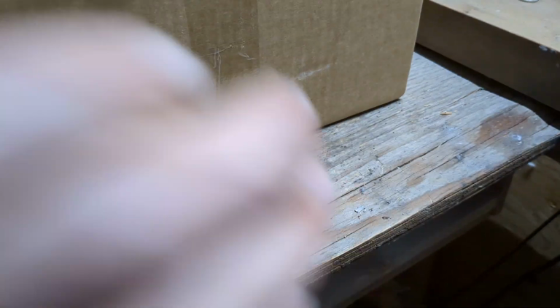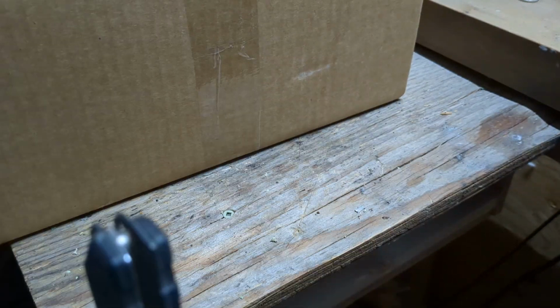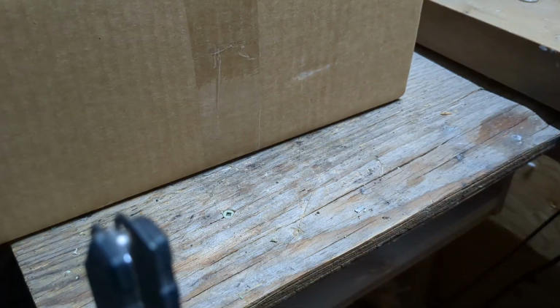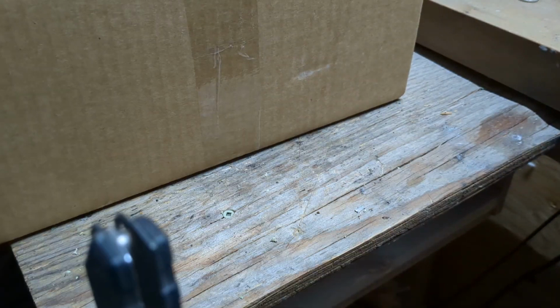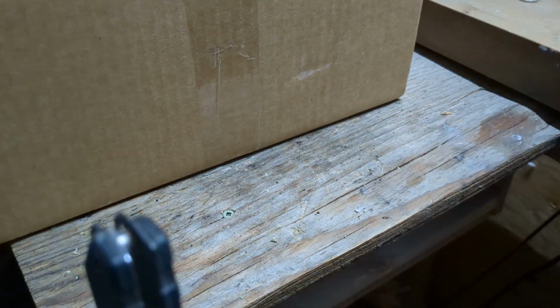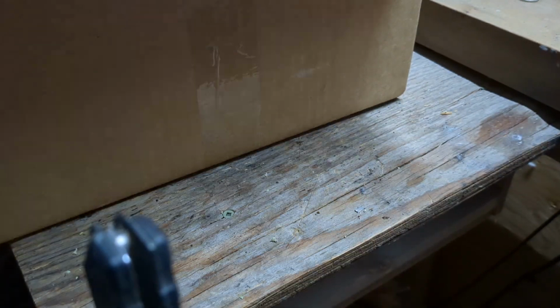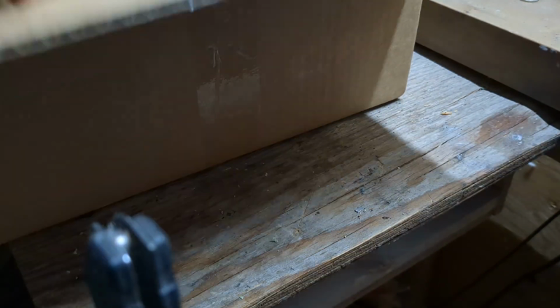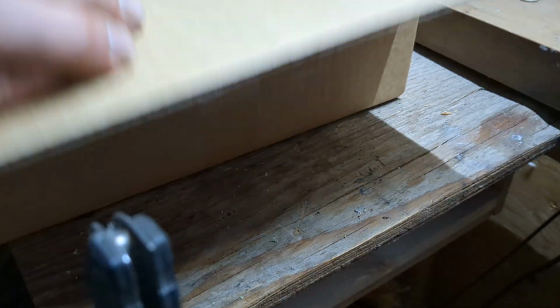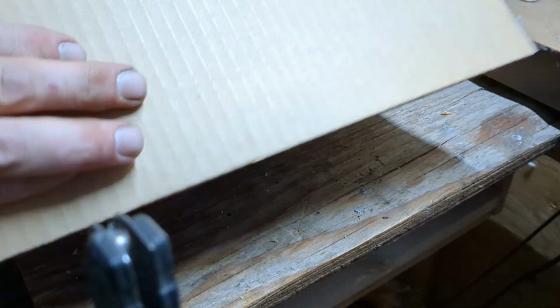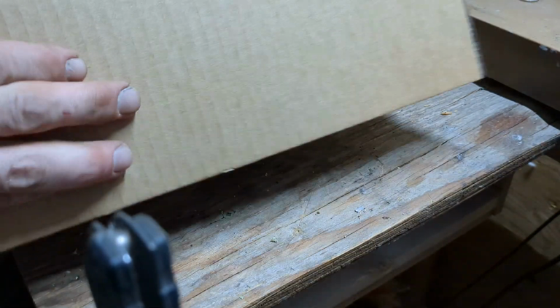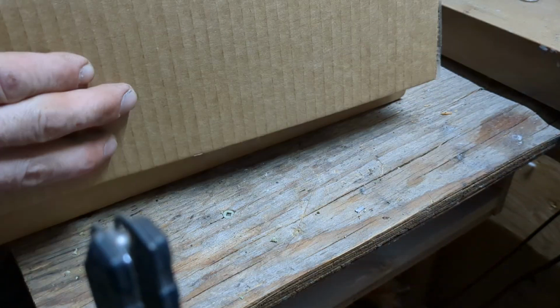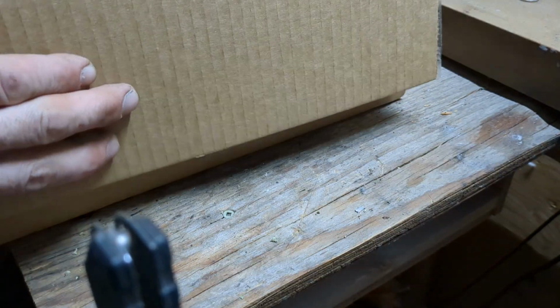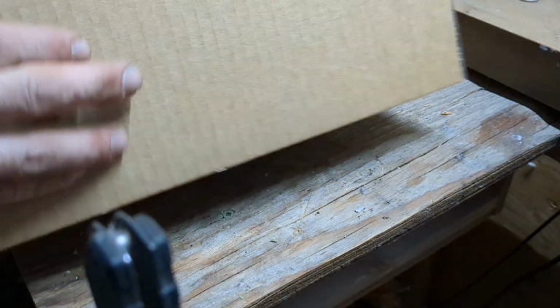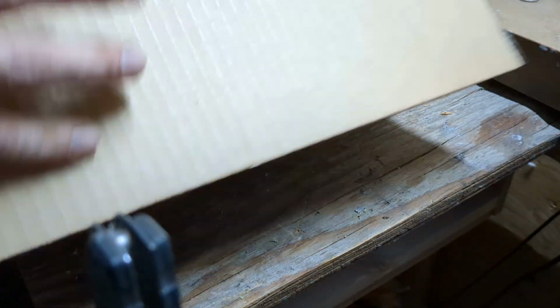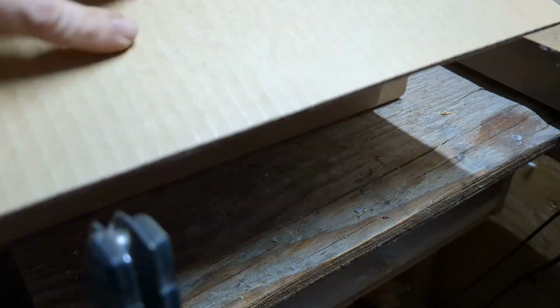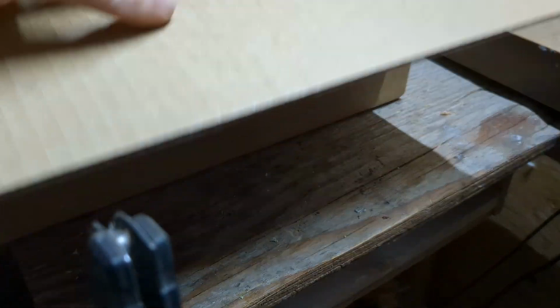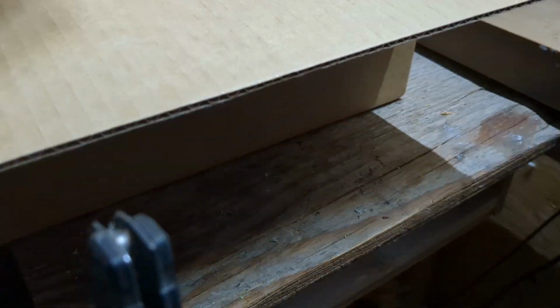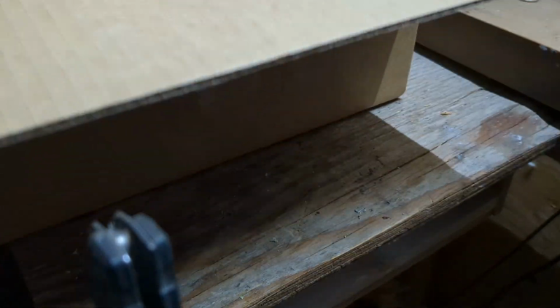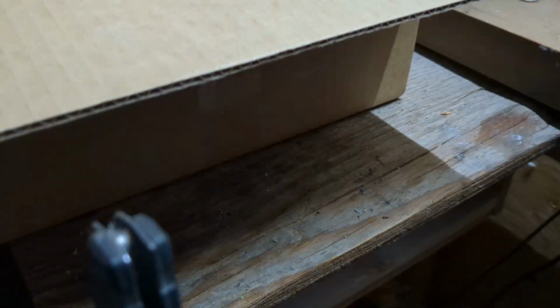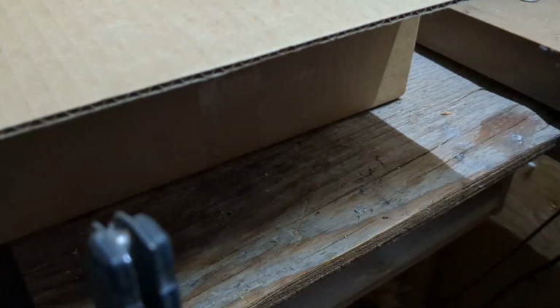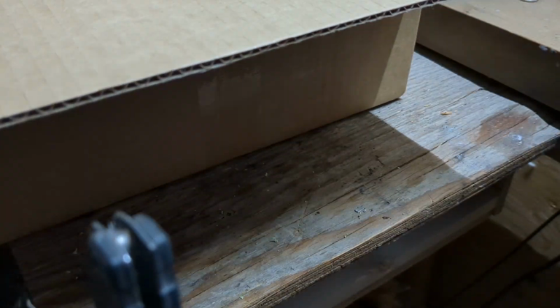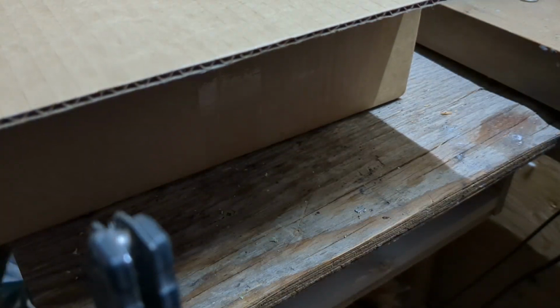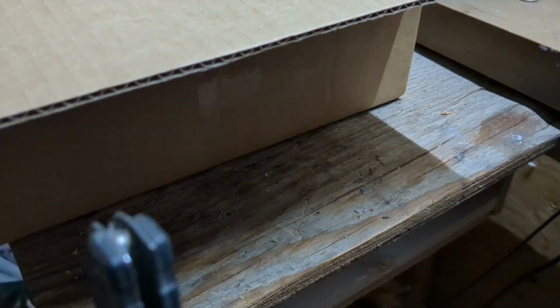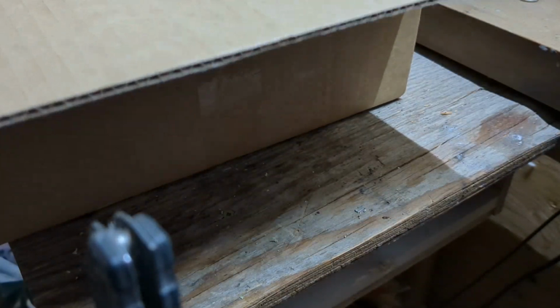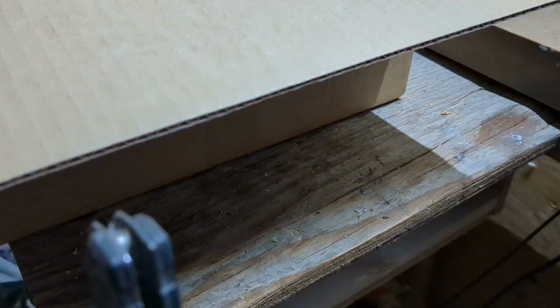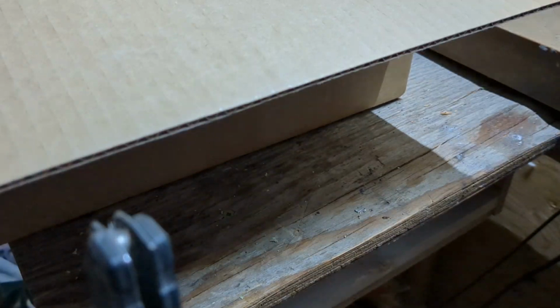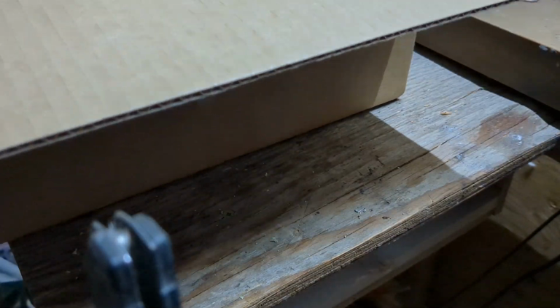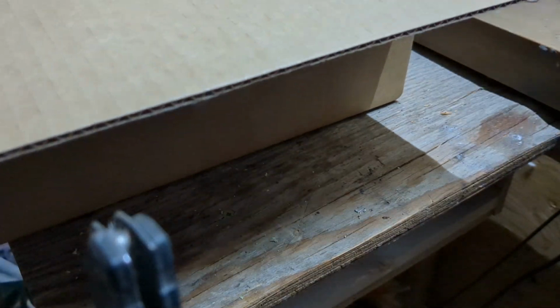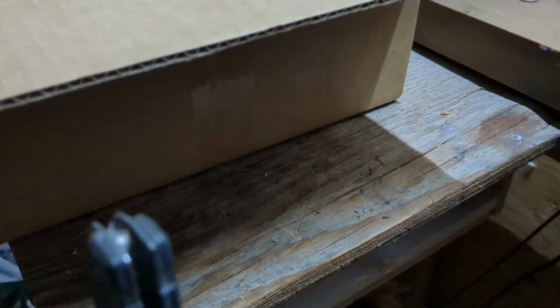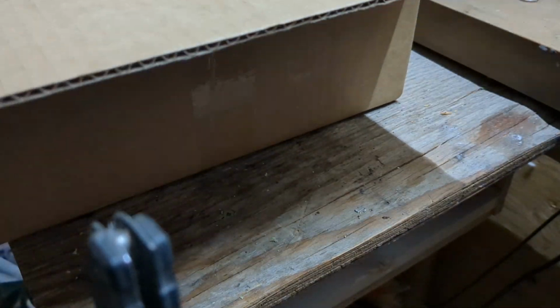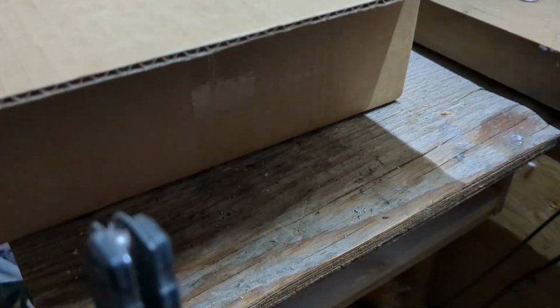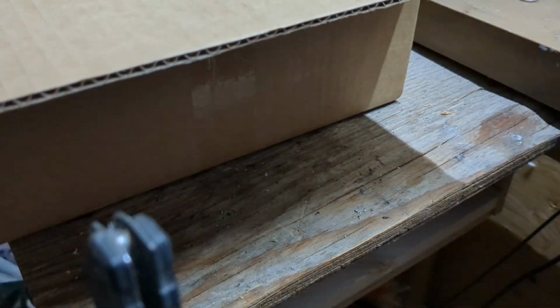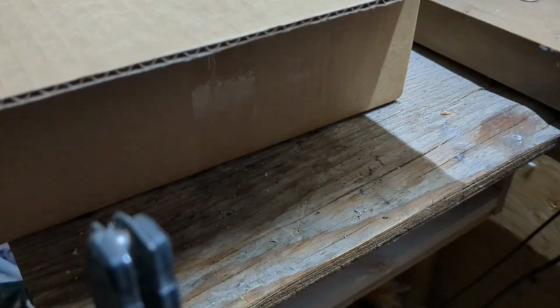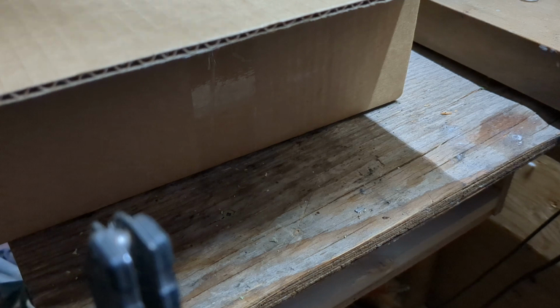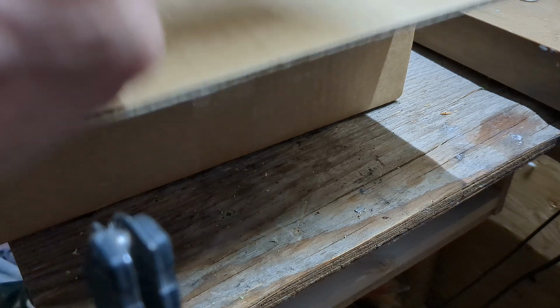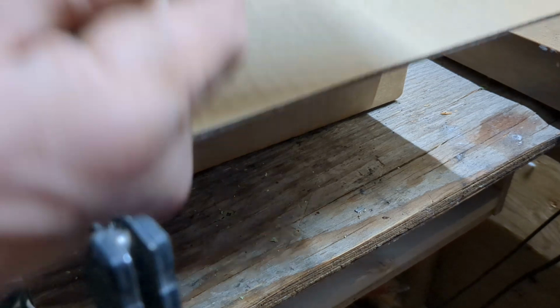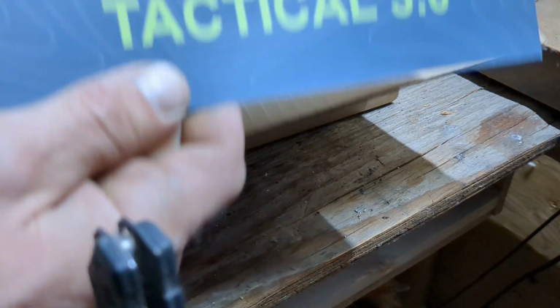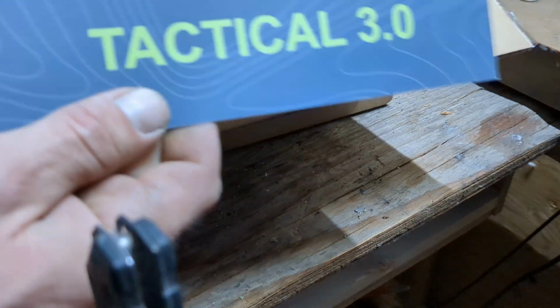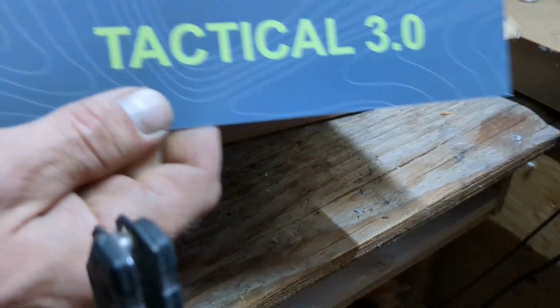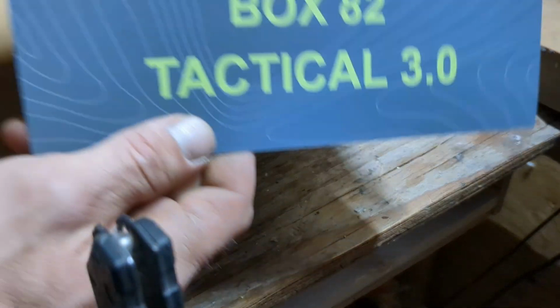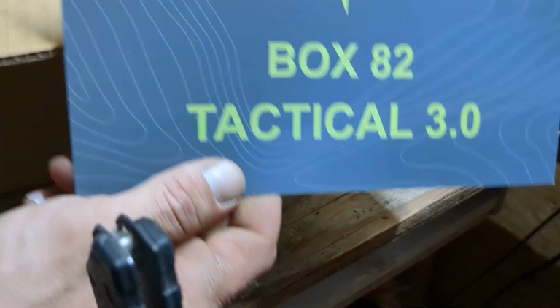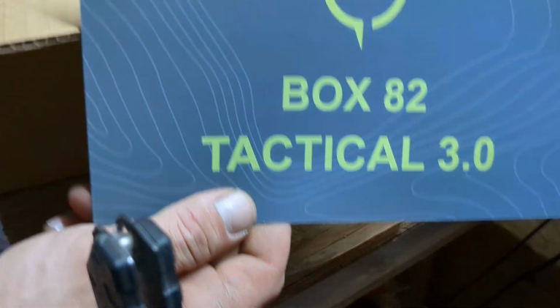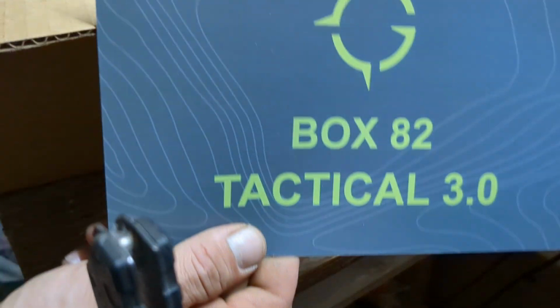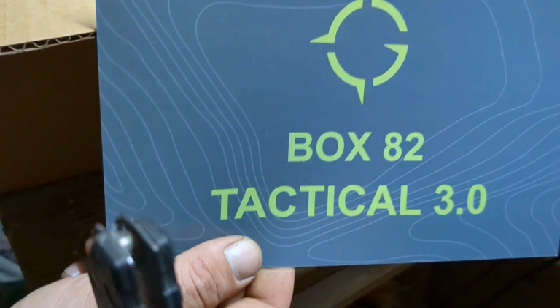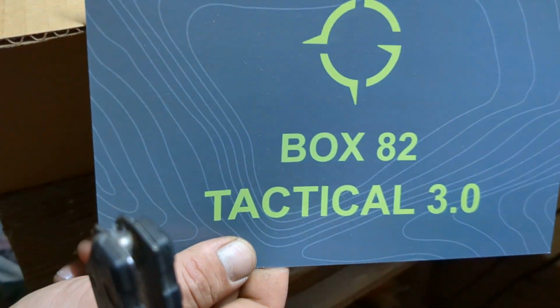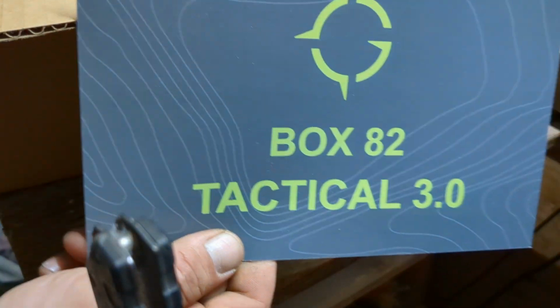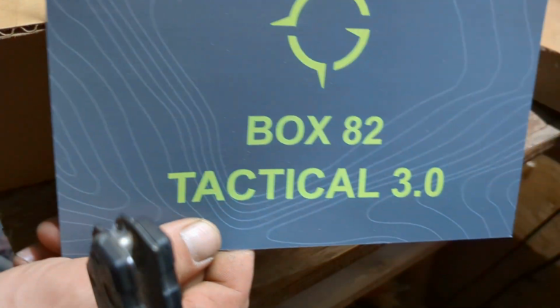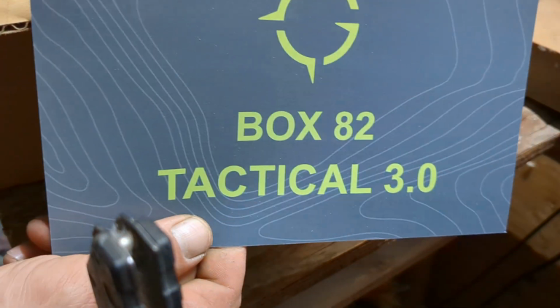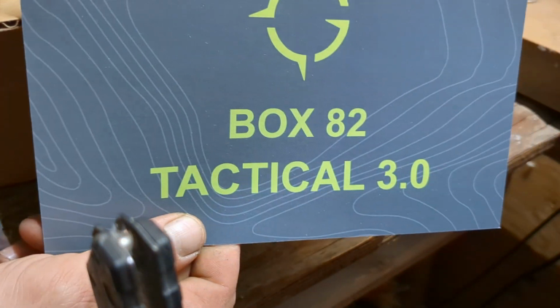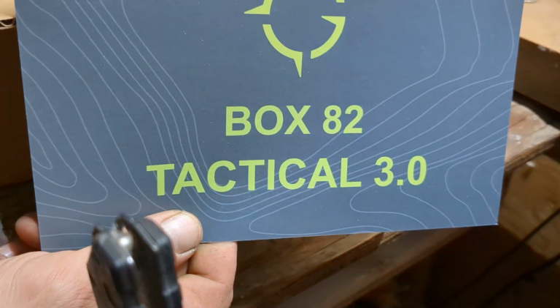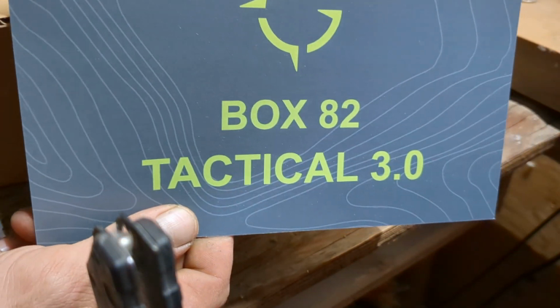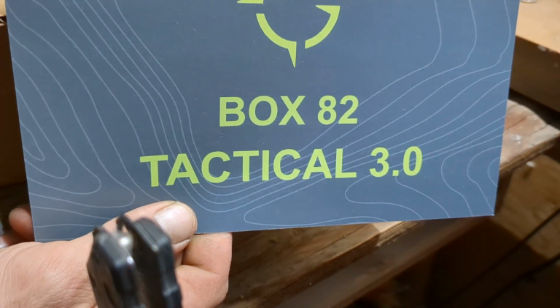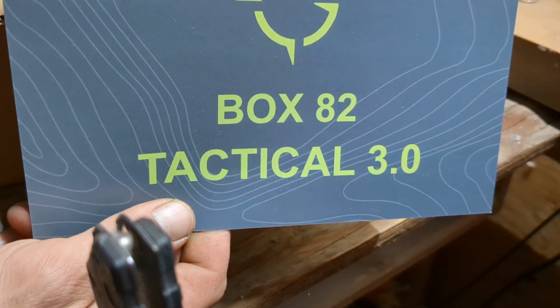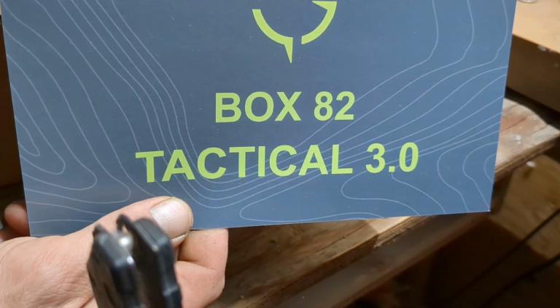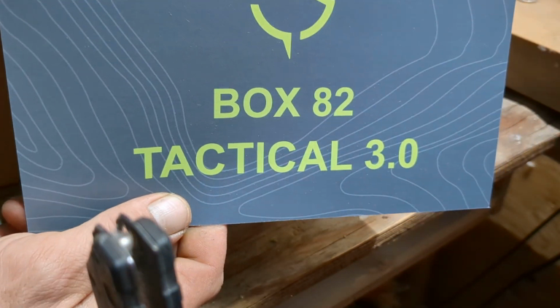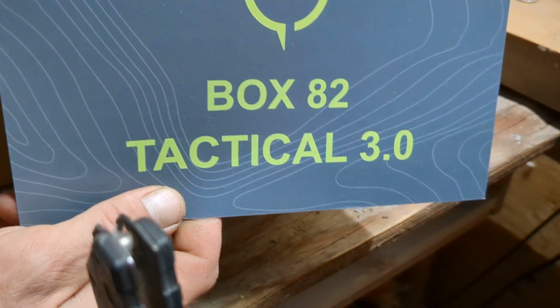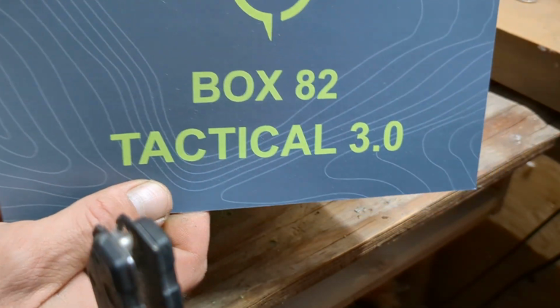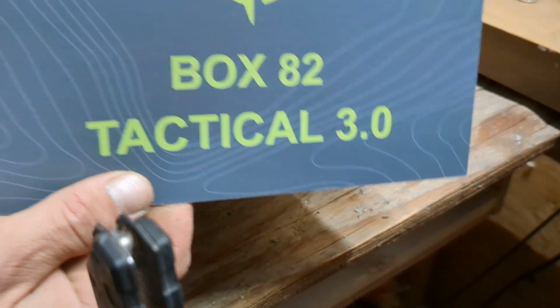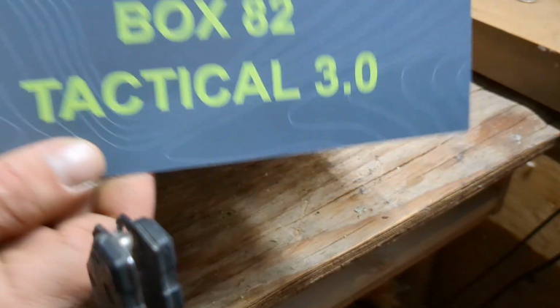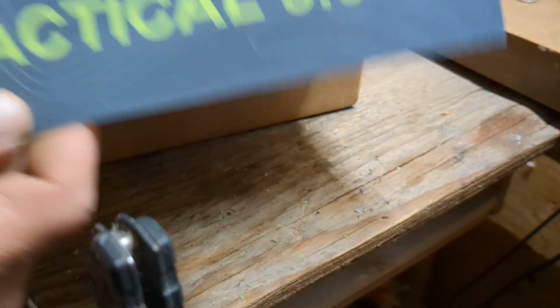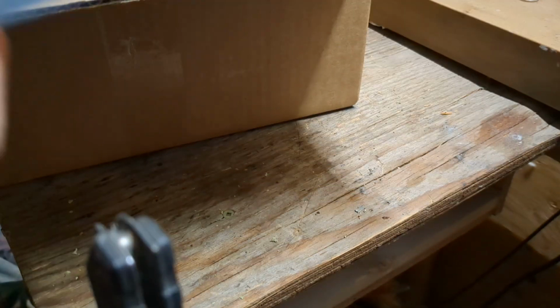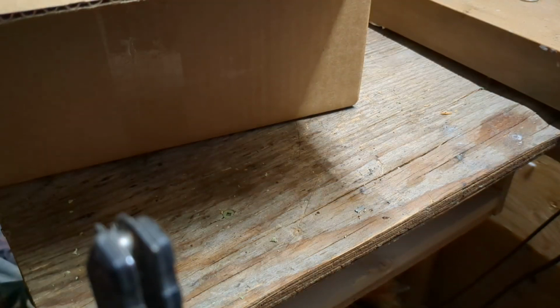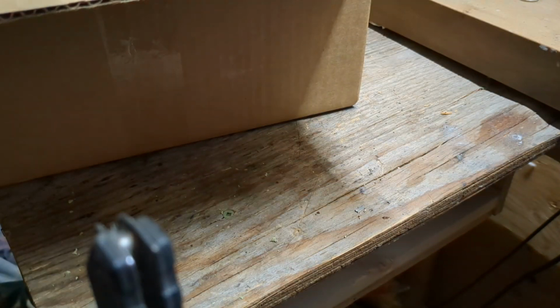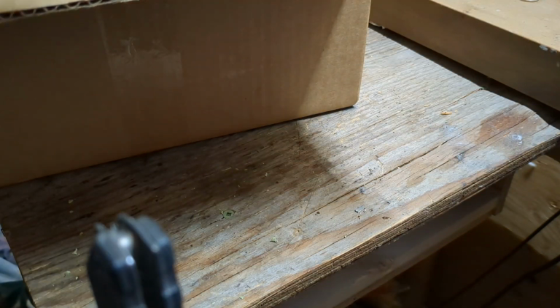Alright, there it is — no further delays. Tactical 3.0, box 82.